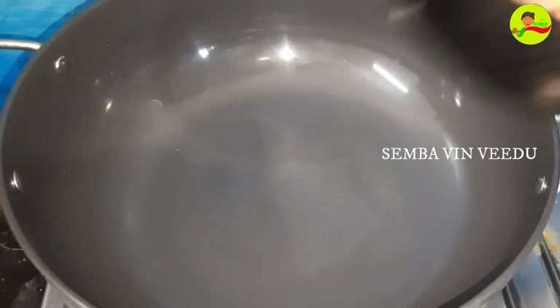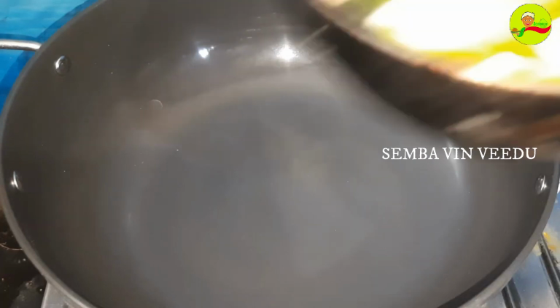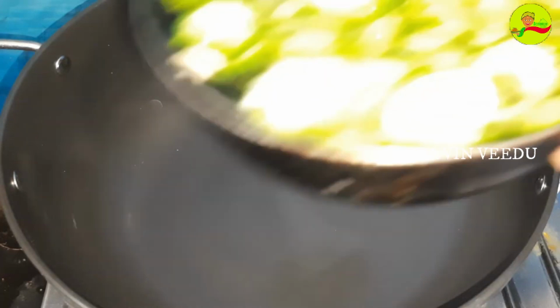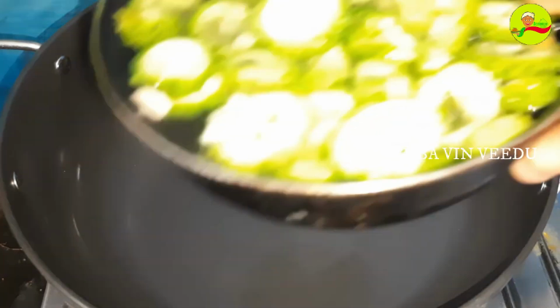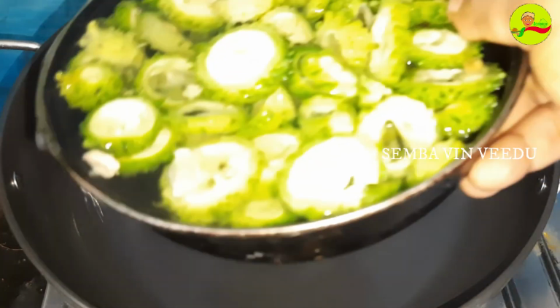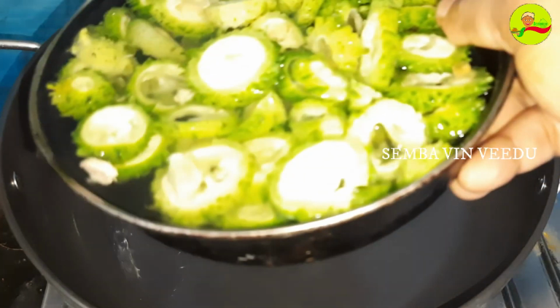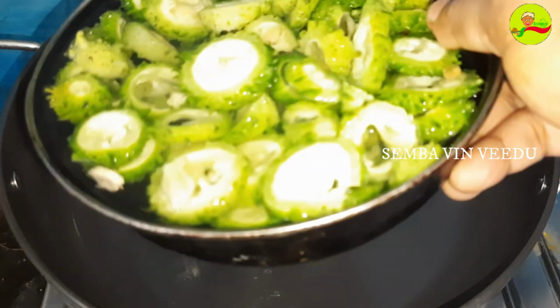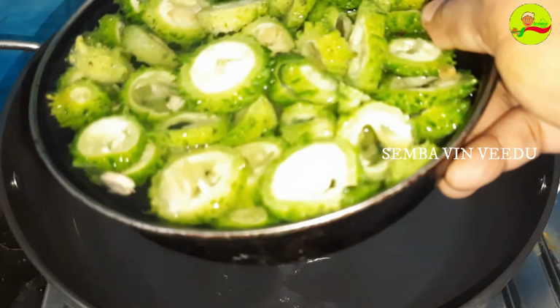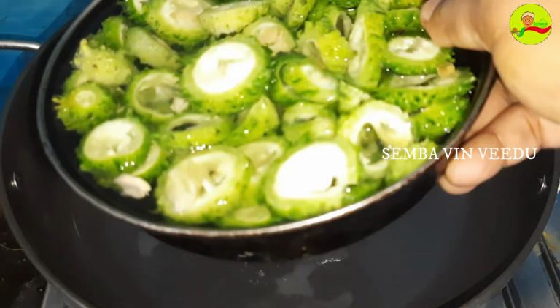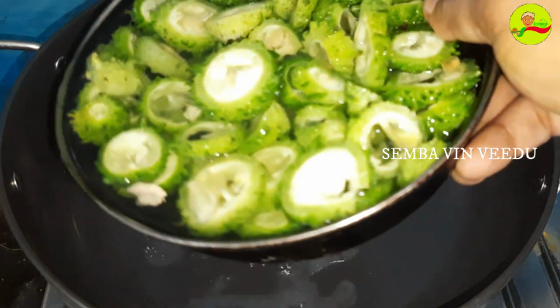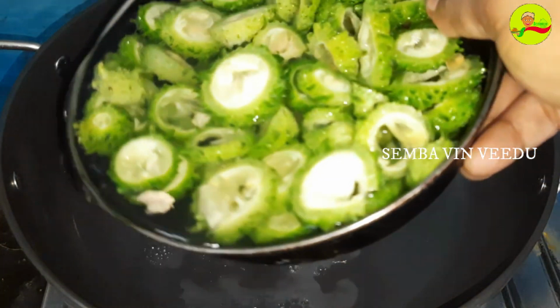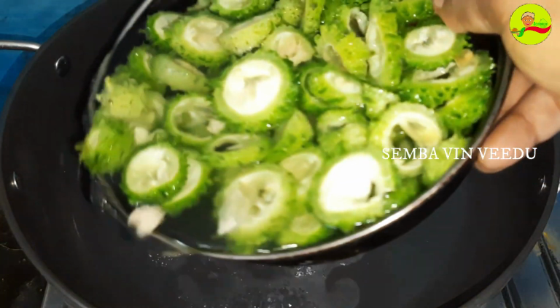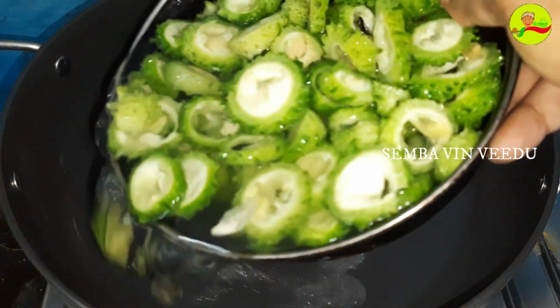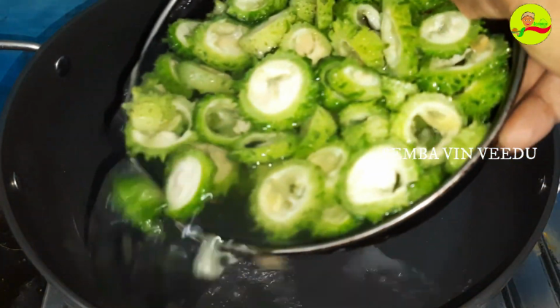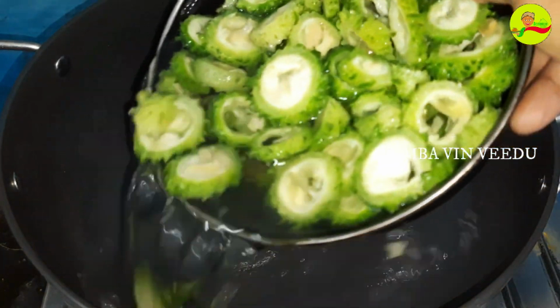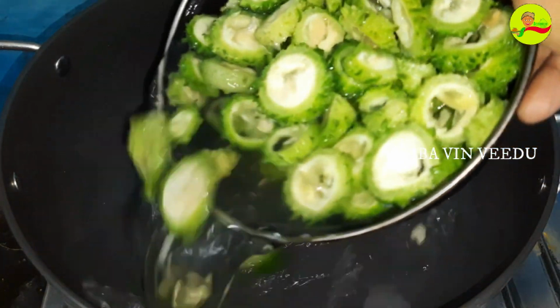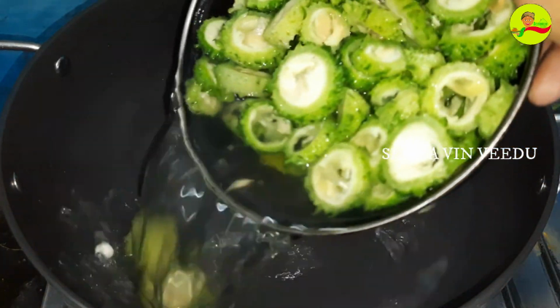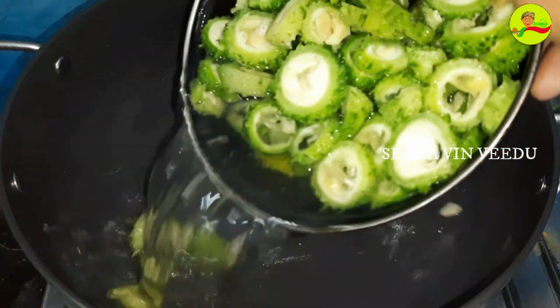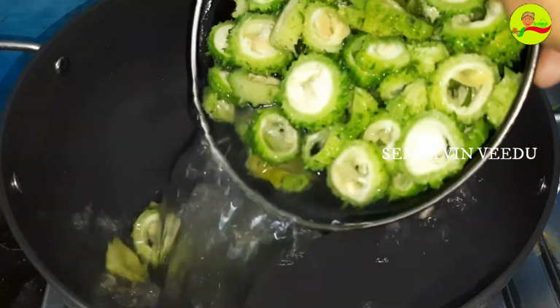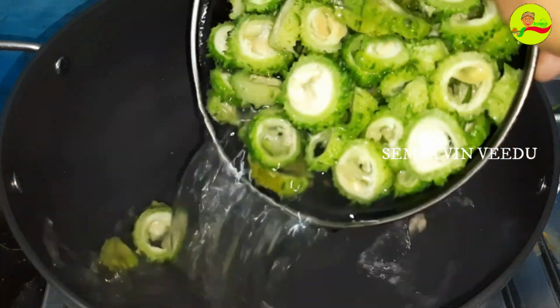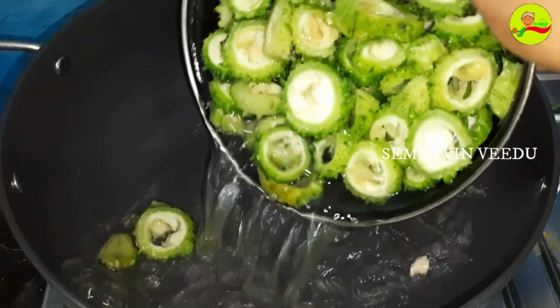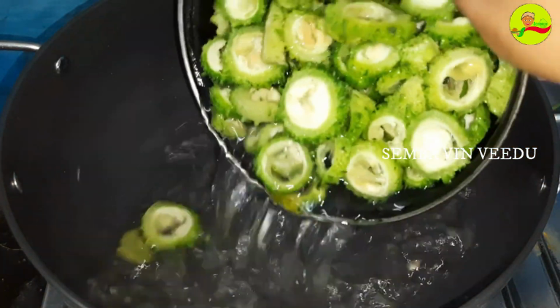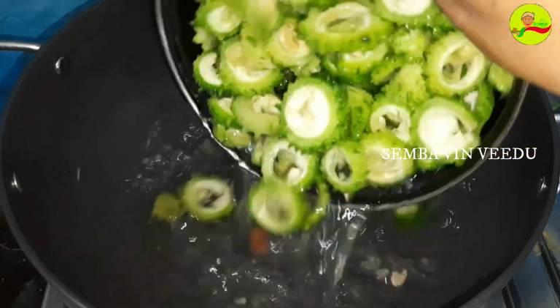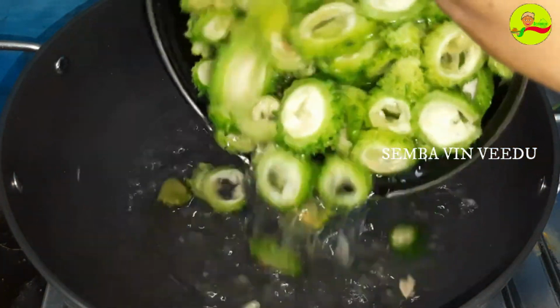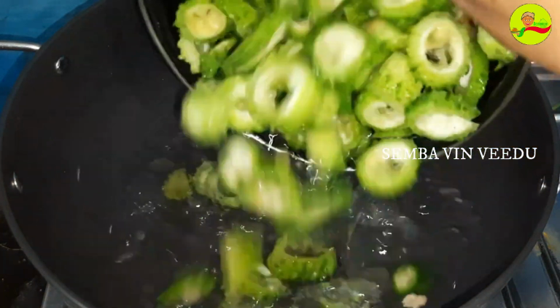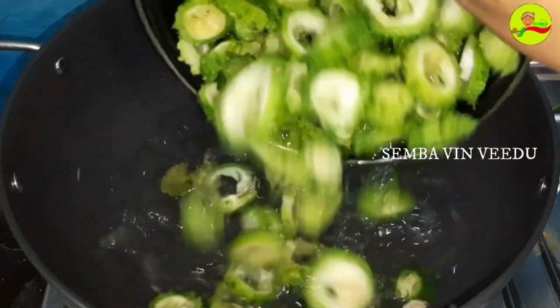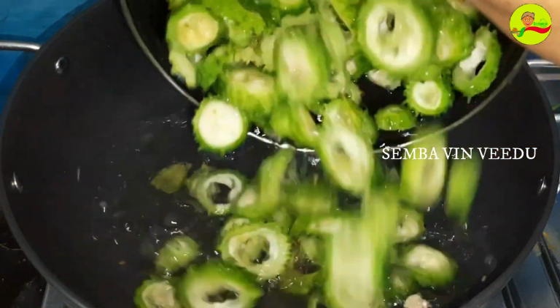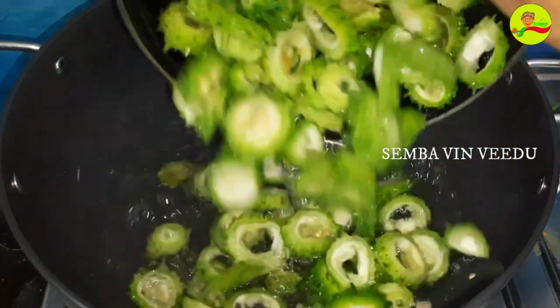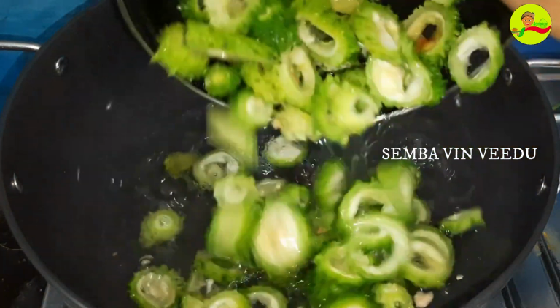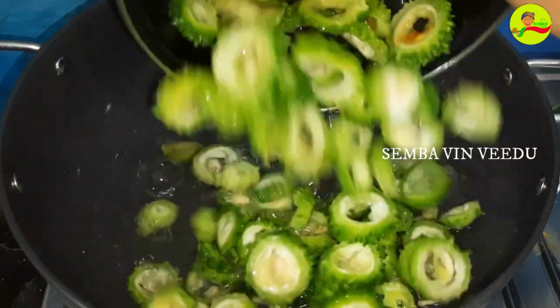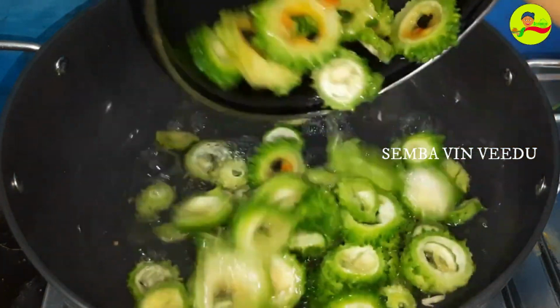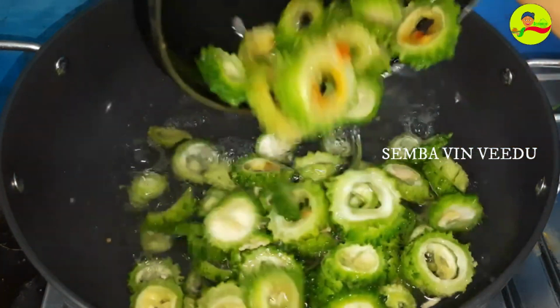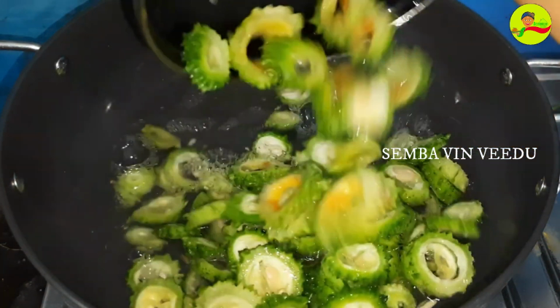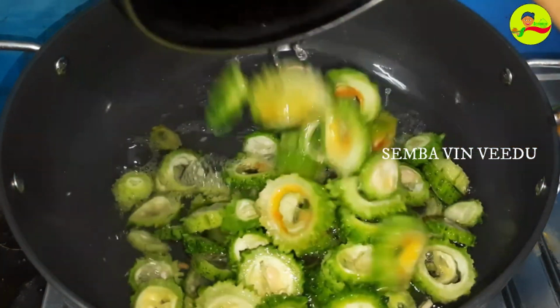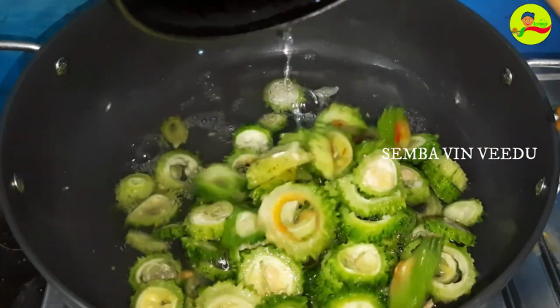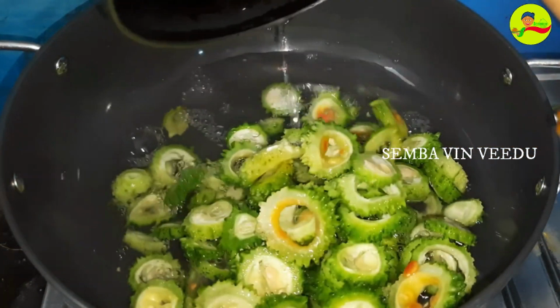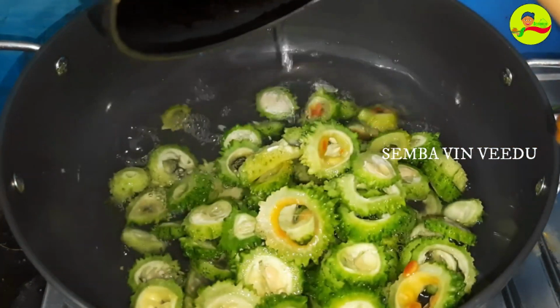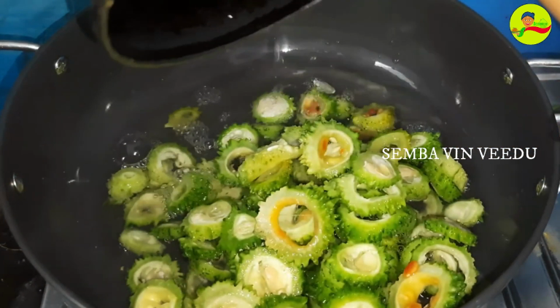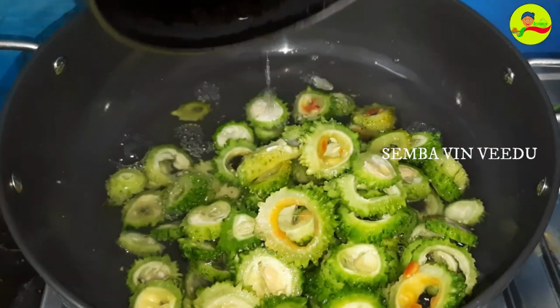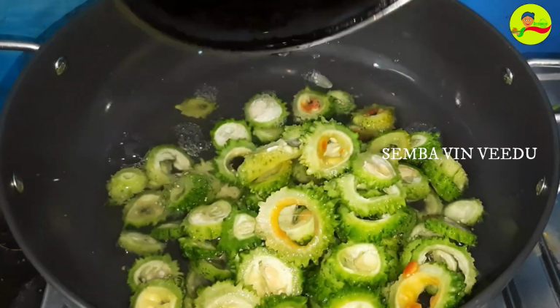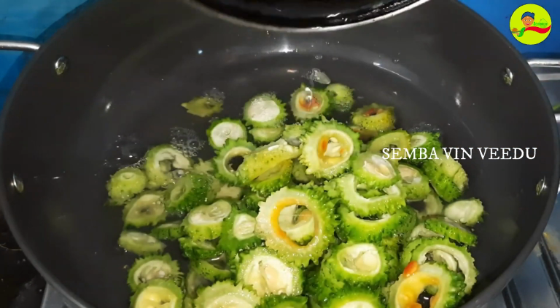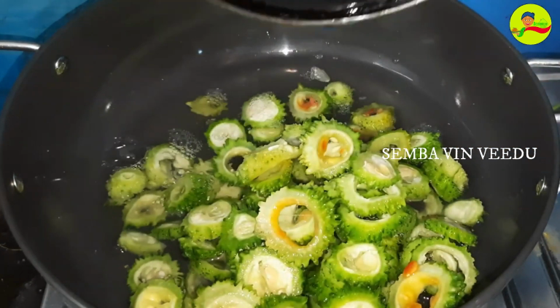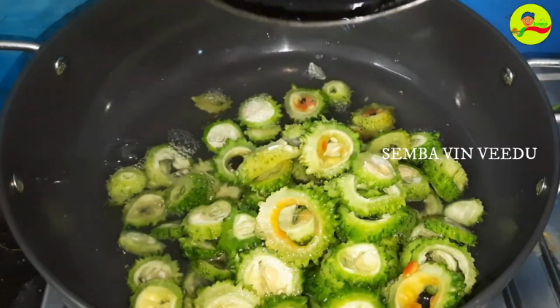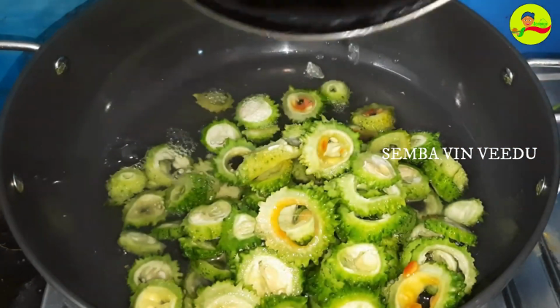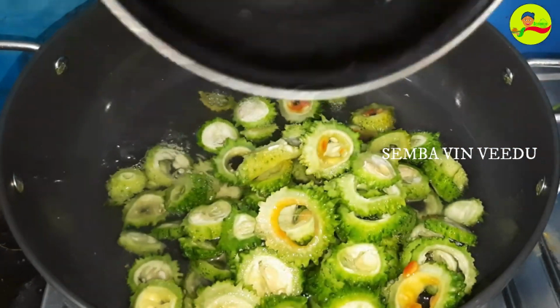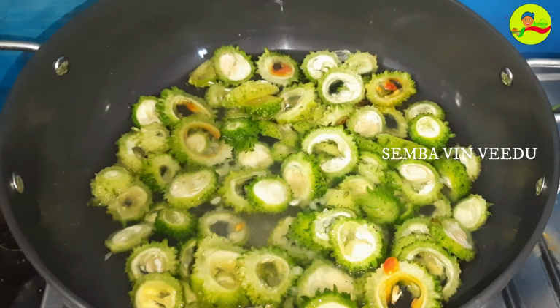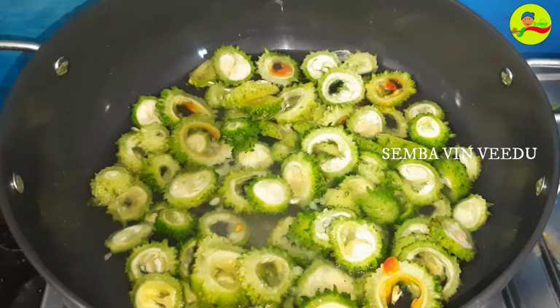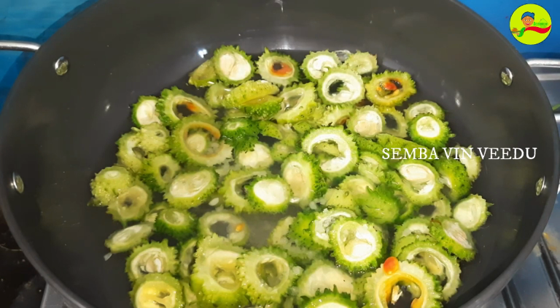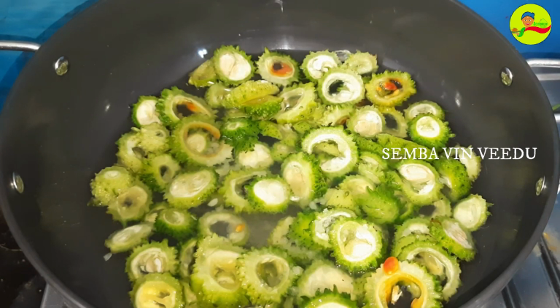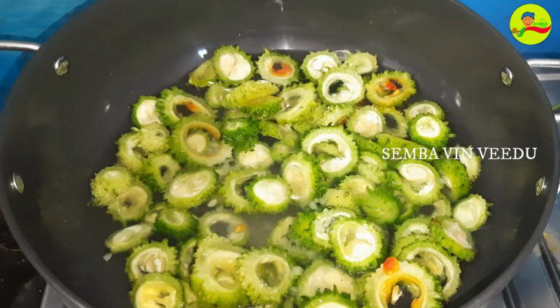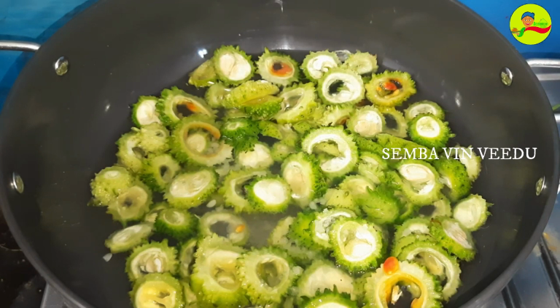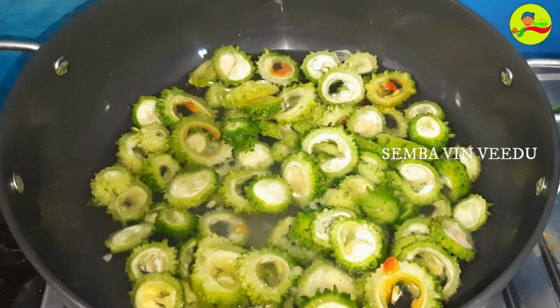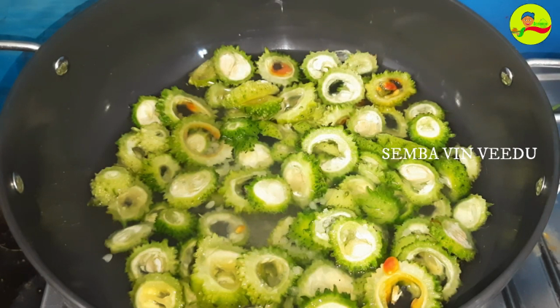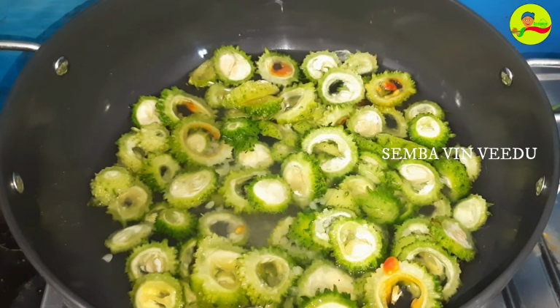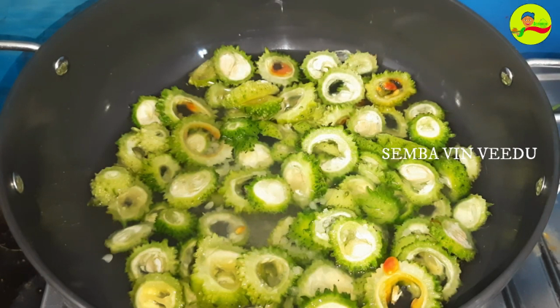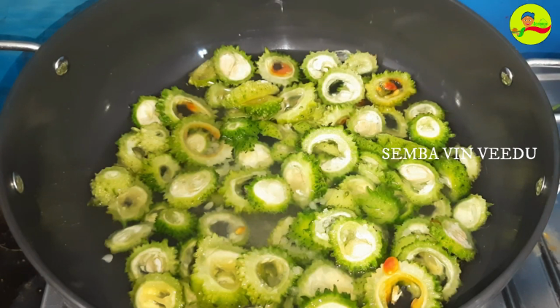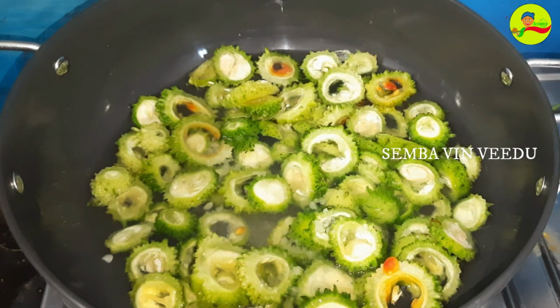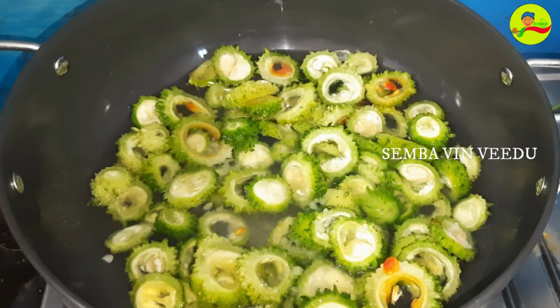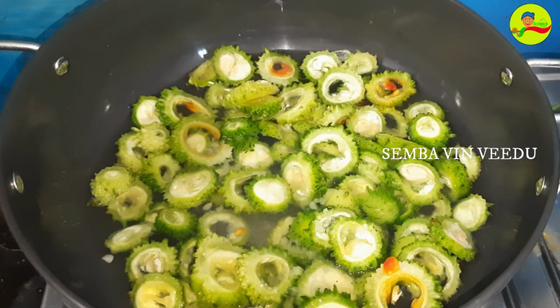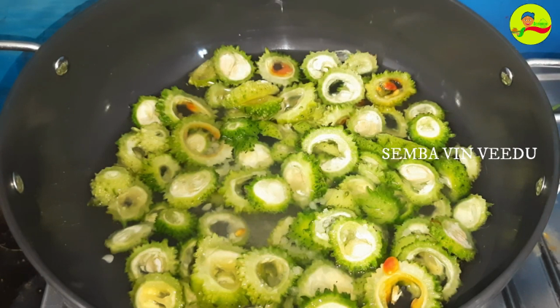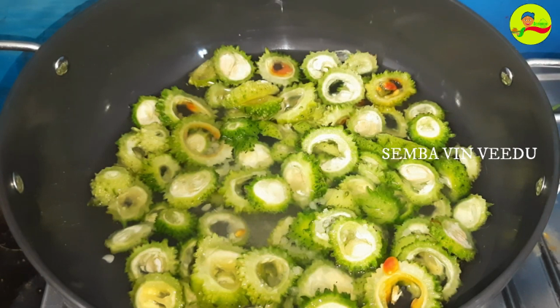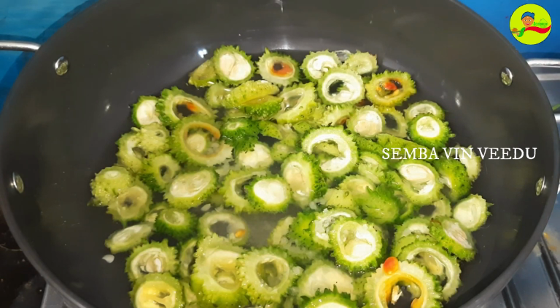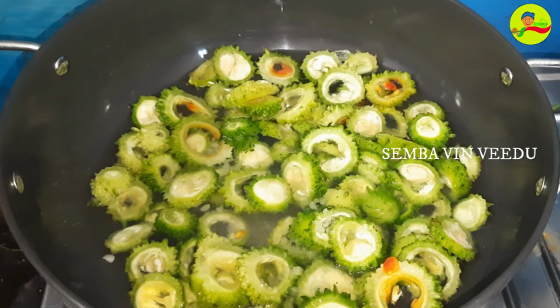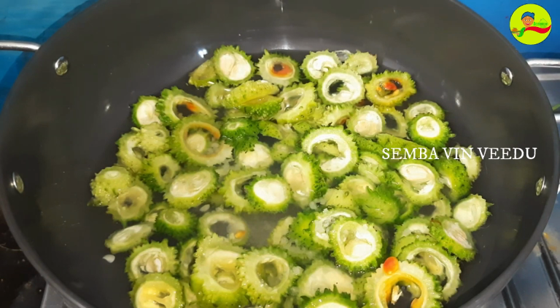Hello Friends! Welcome to Shemba Vini Video. Today is our Shemba Vini Video Channel. I am going to look at this video. This video is called Pavaka.